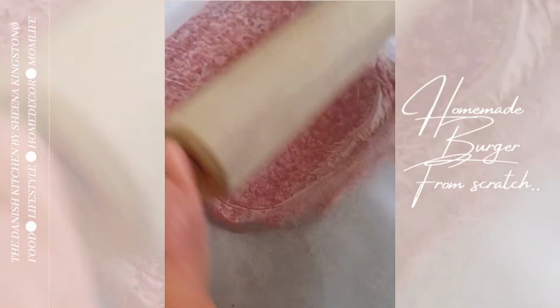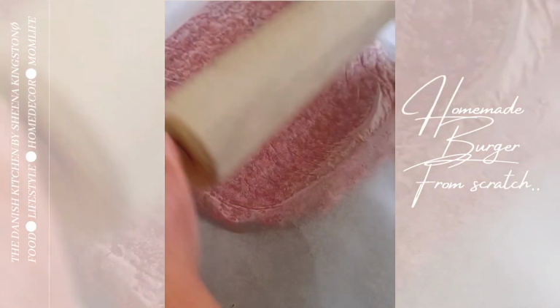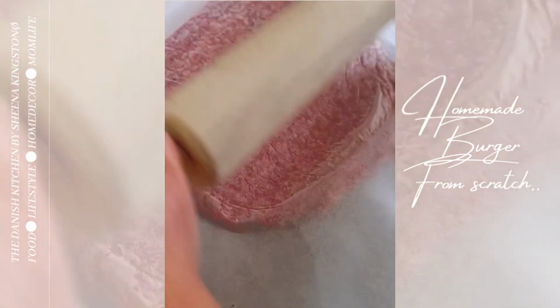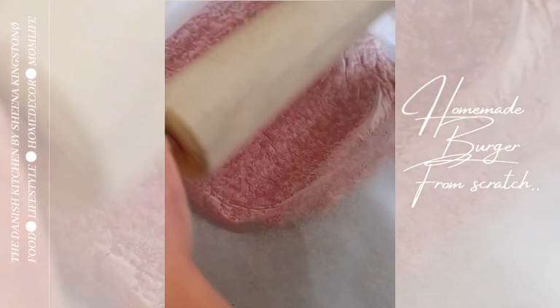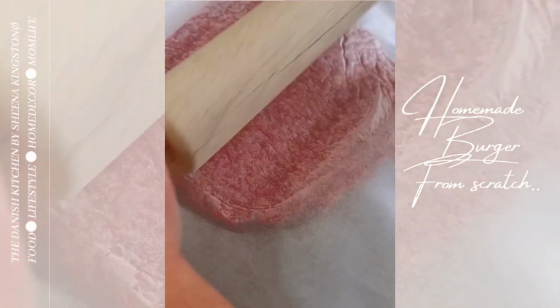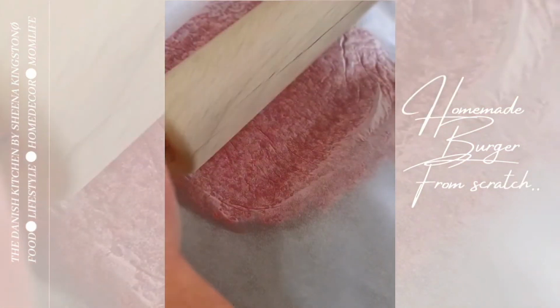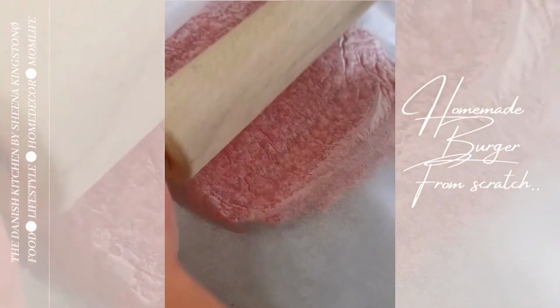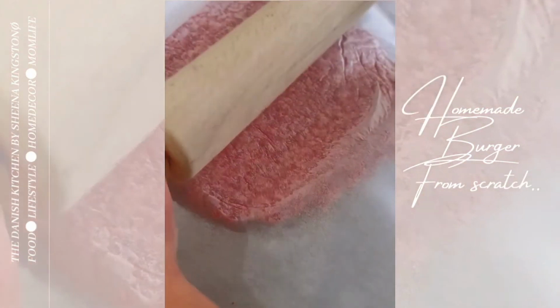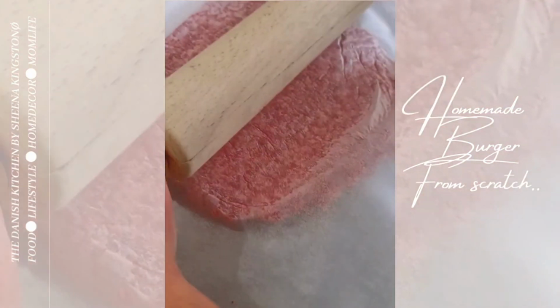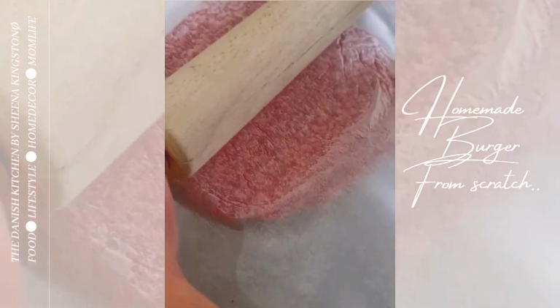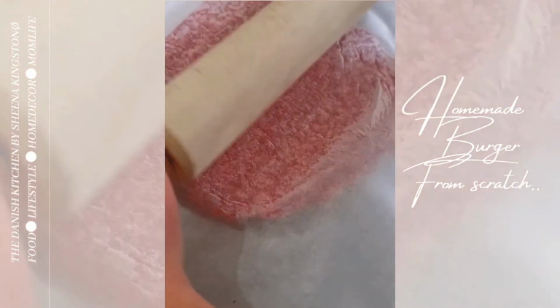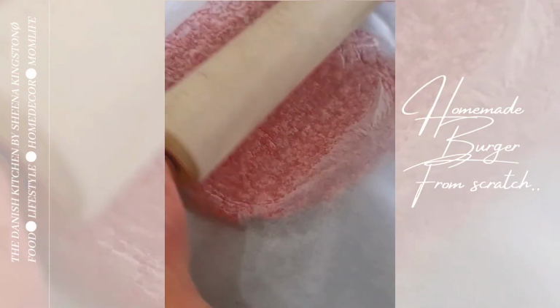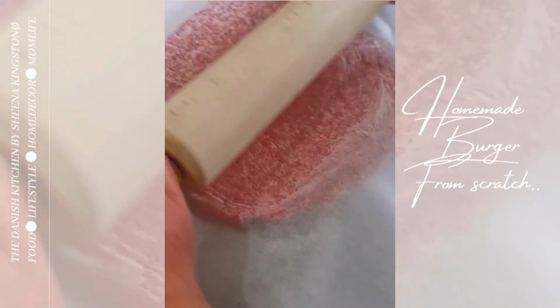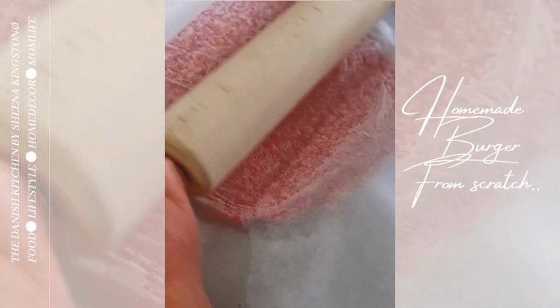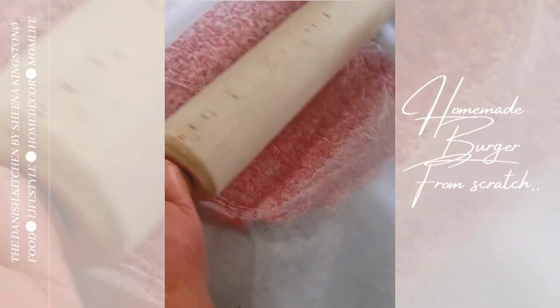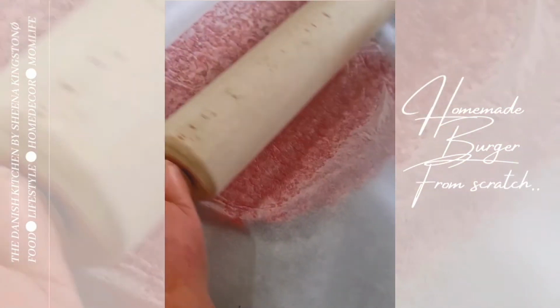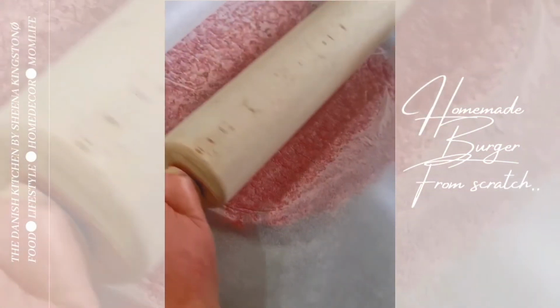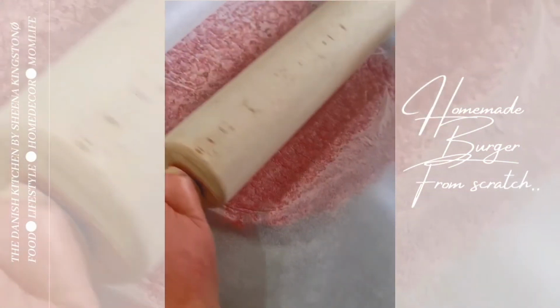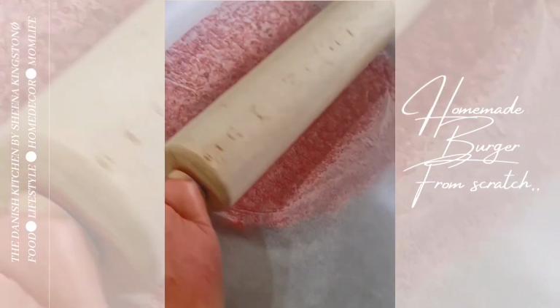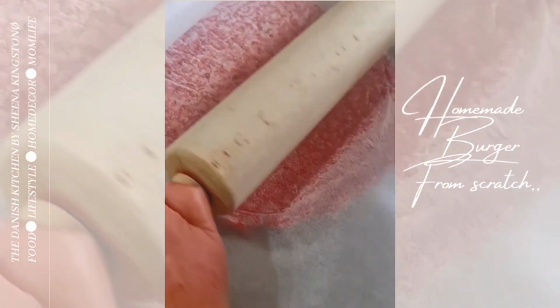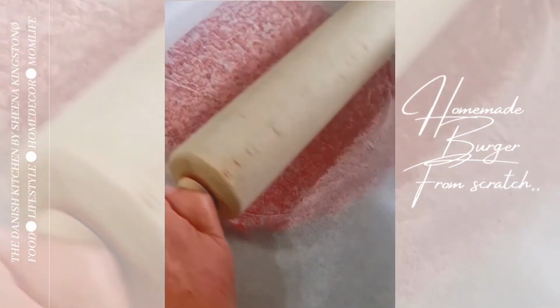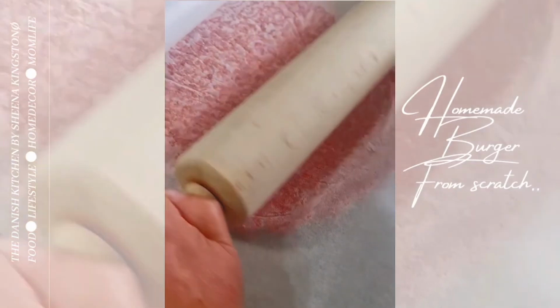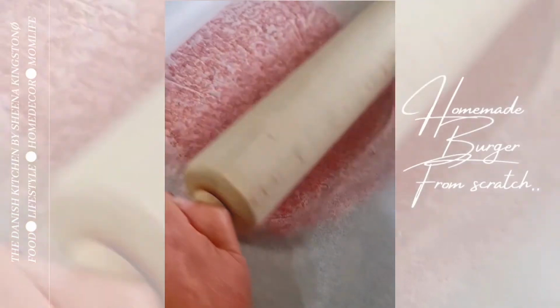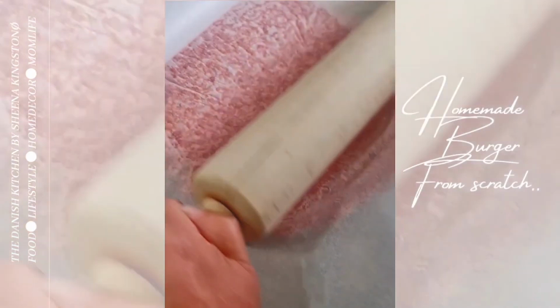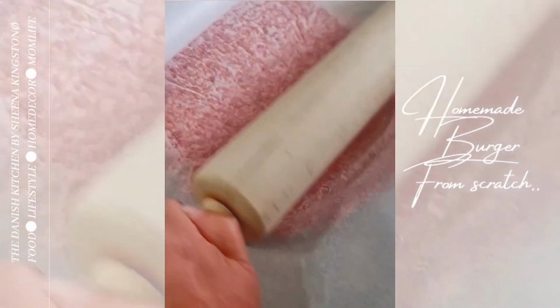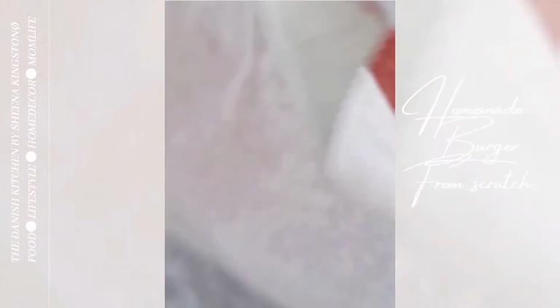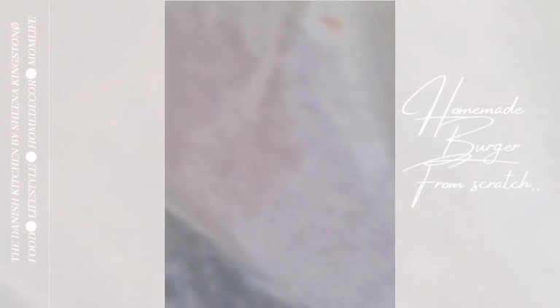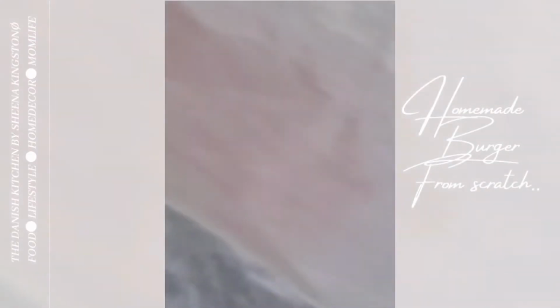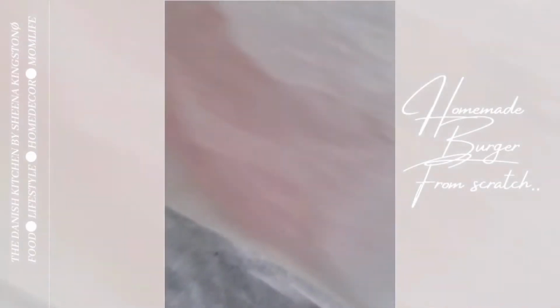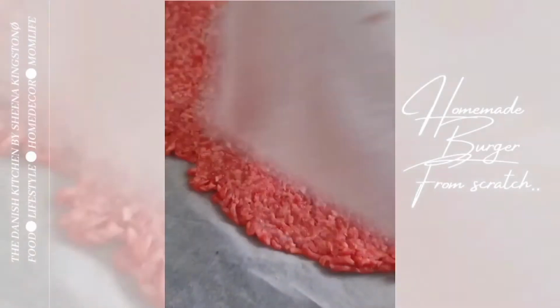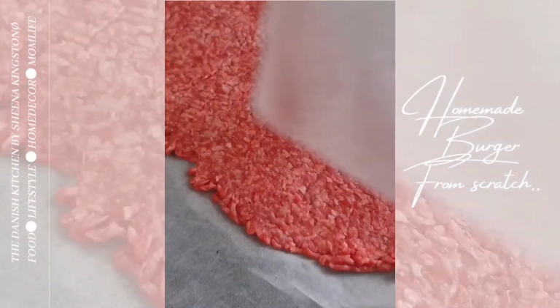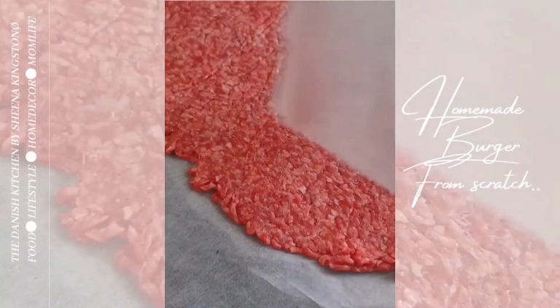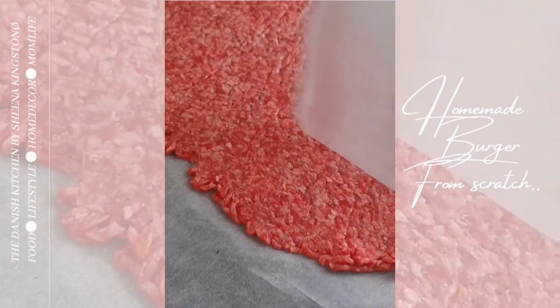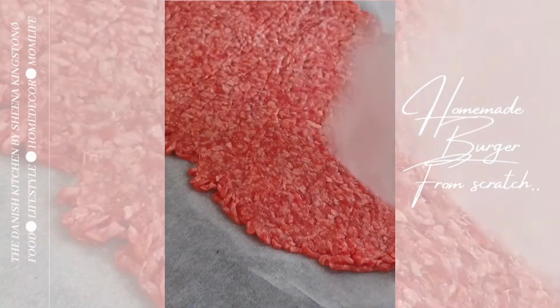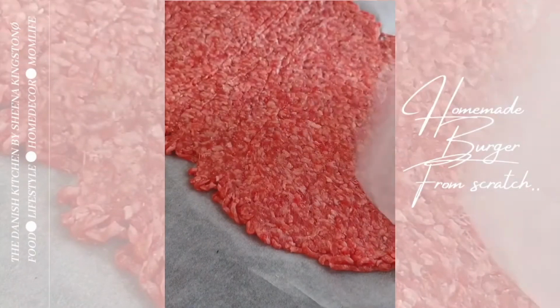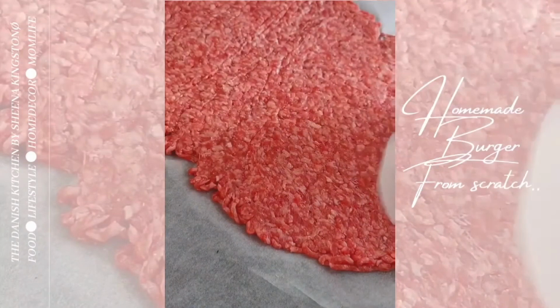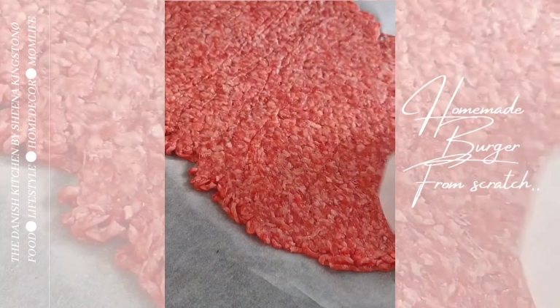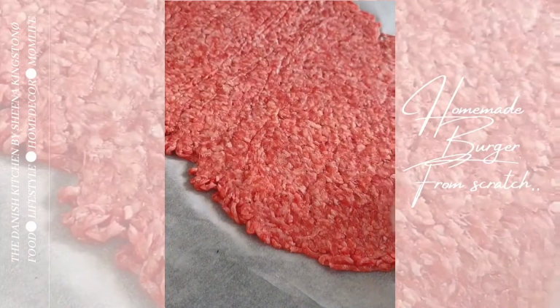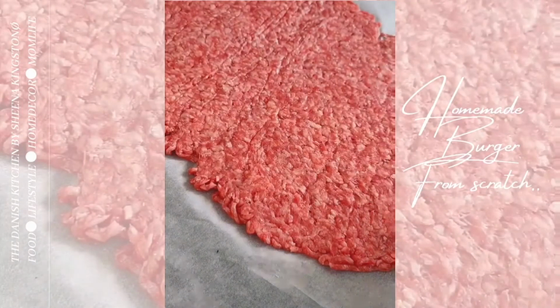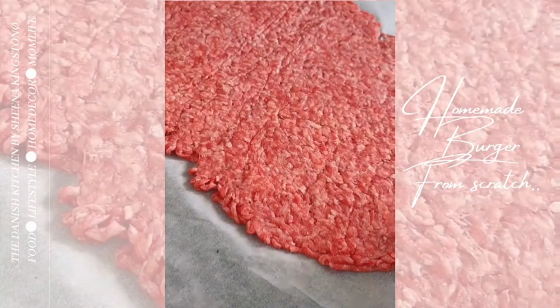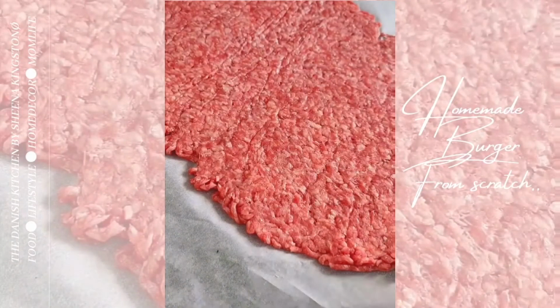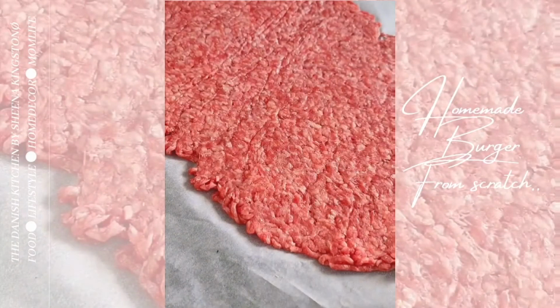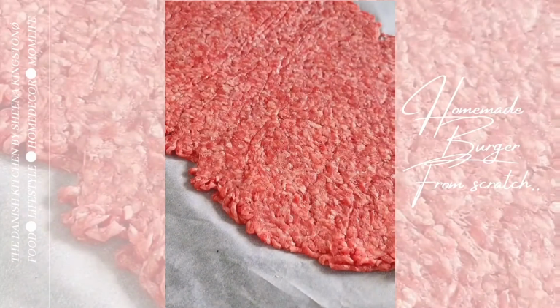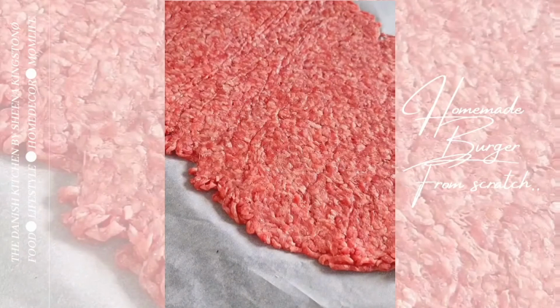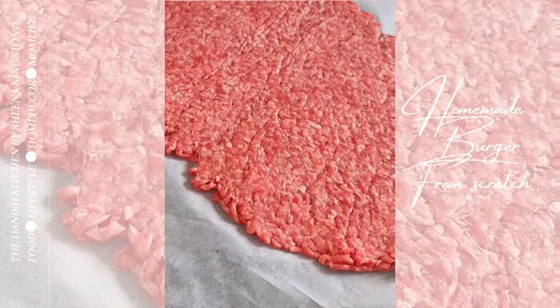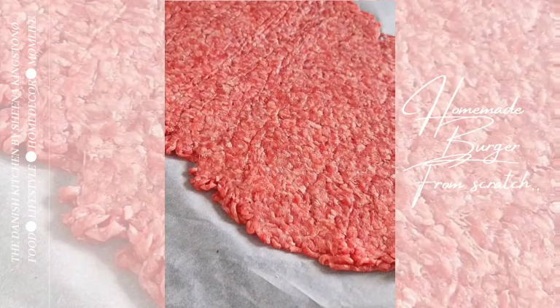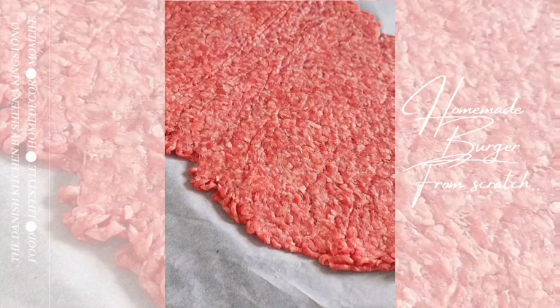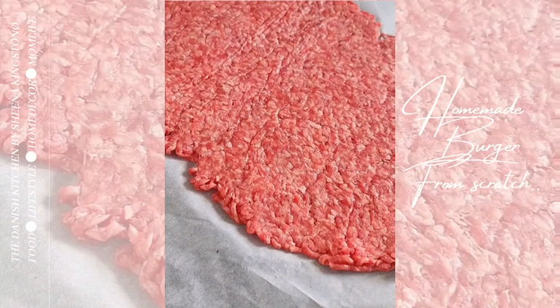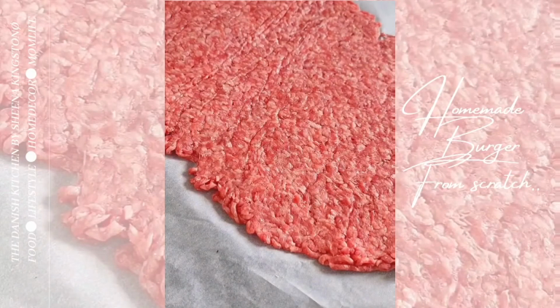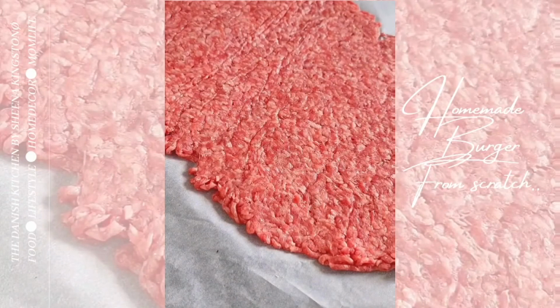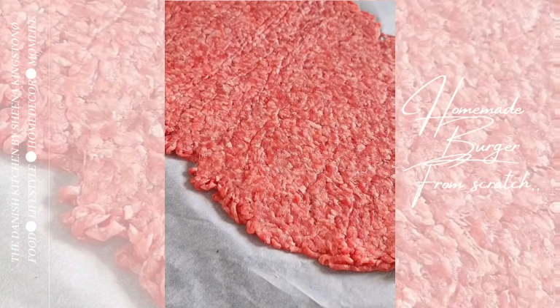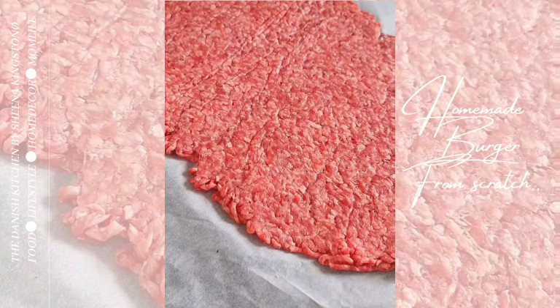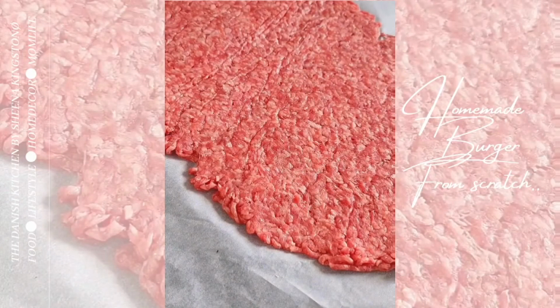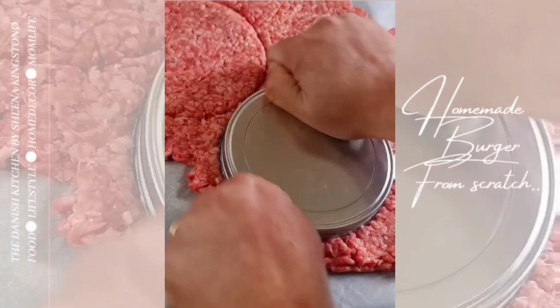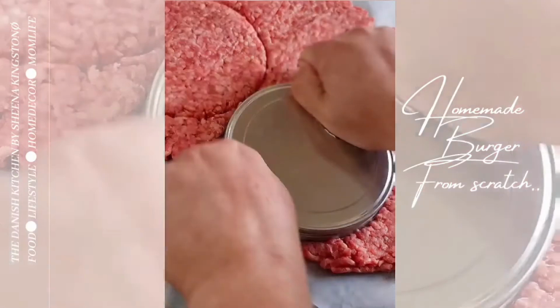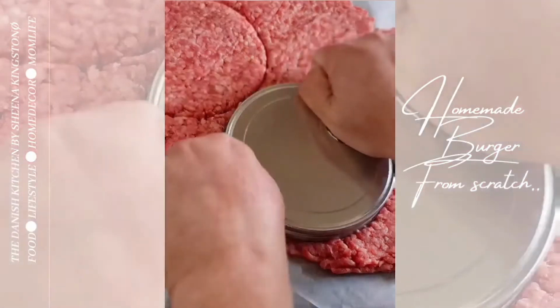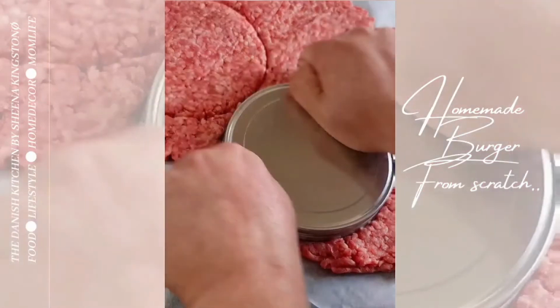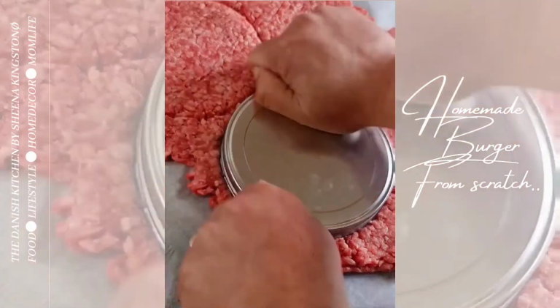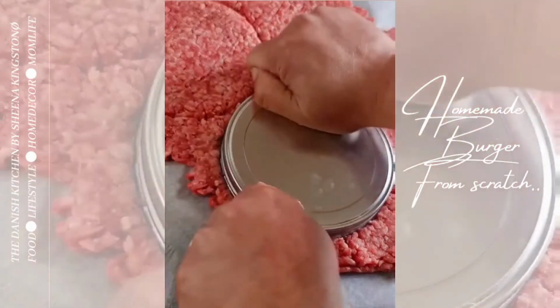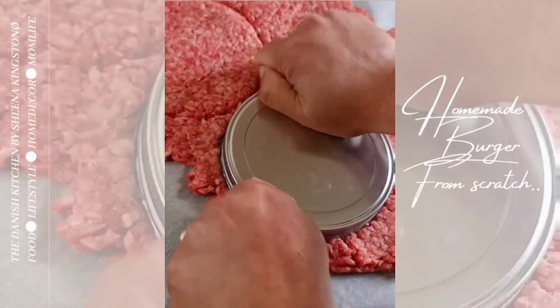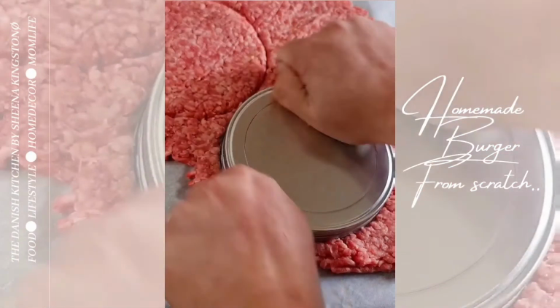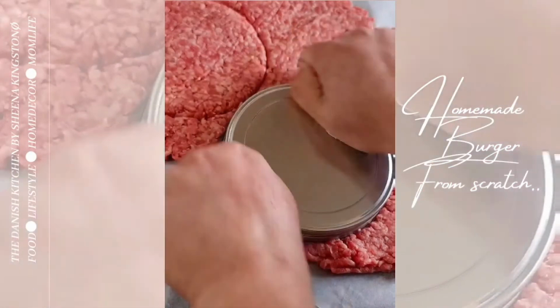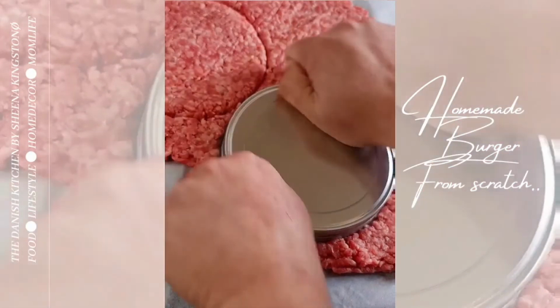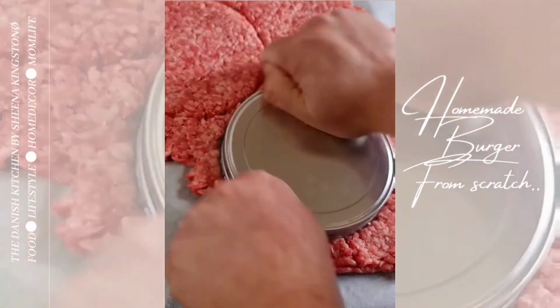I put the beef between two pieces of parchment paper and then roll it out. I didn't have any shaping tool so I used a cookie lid to shape my beef patties.